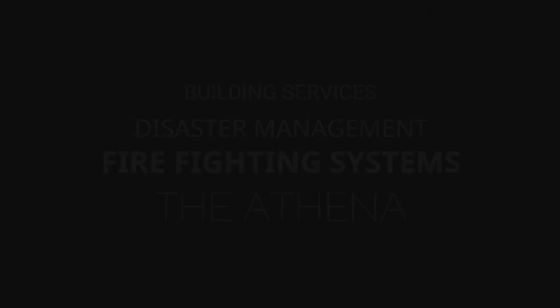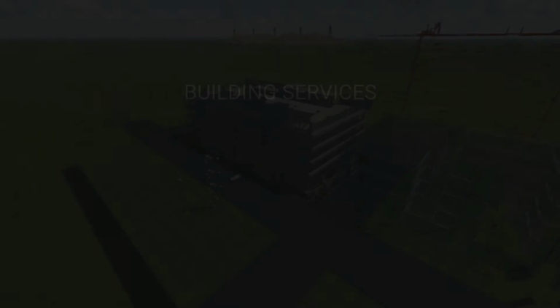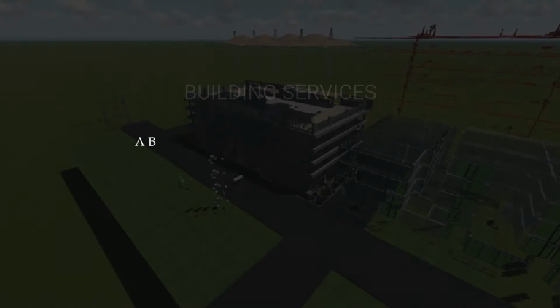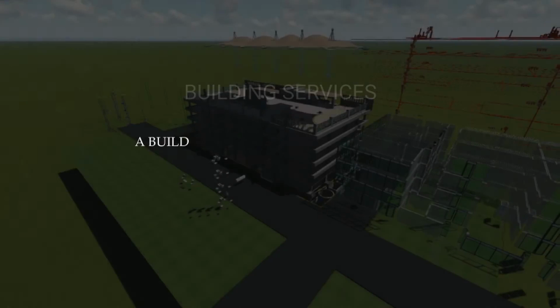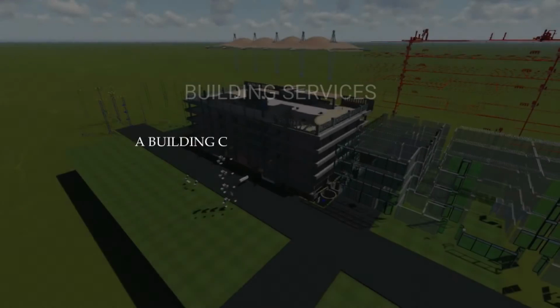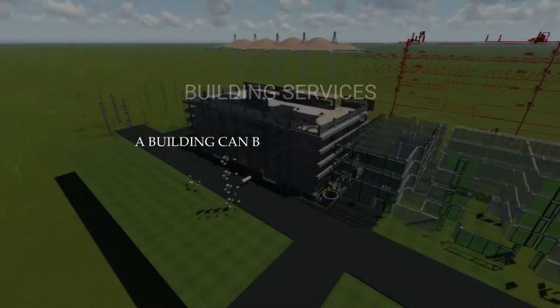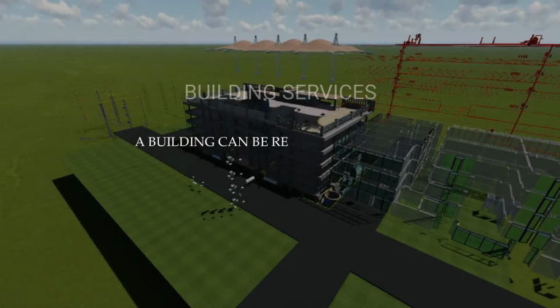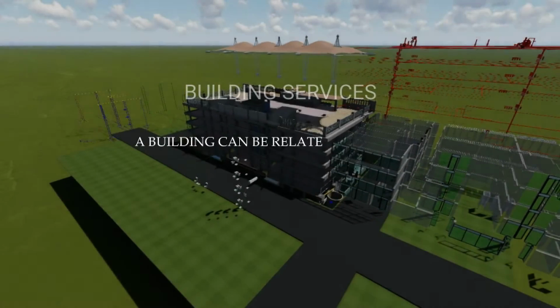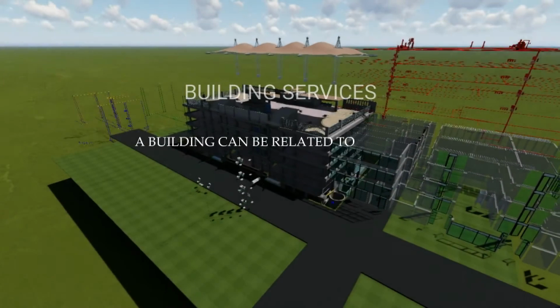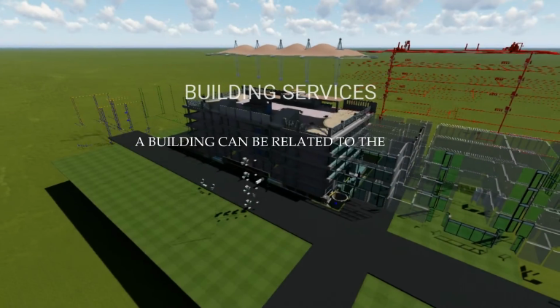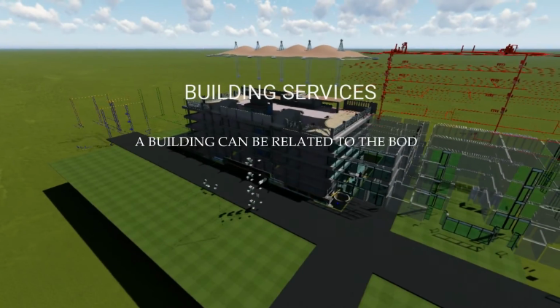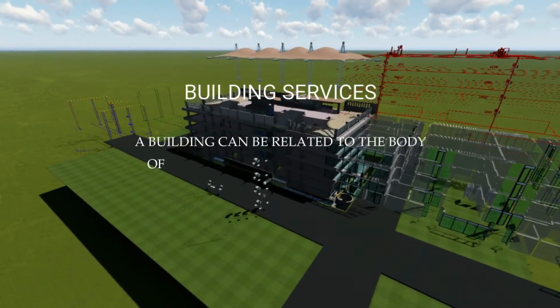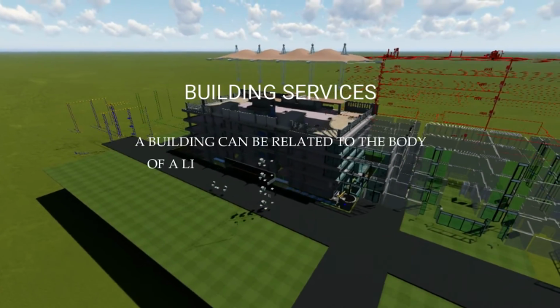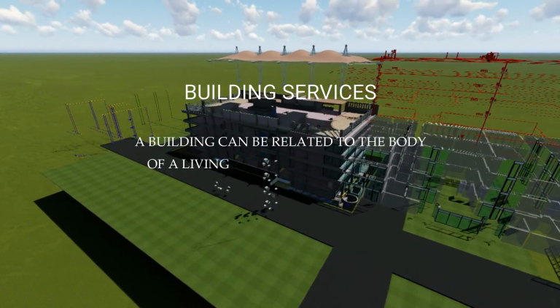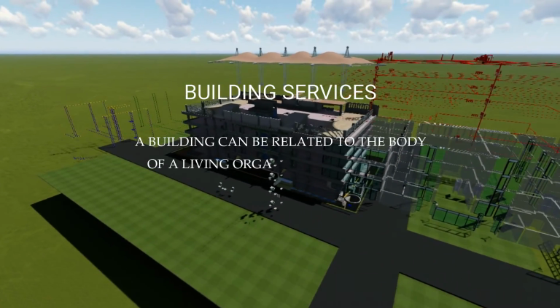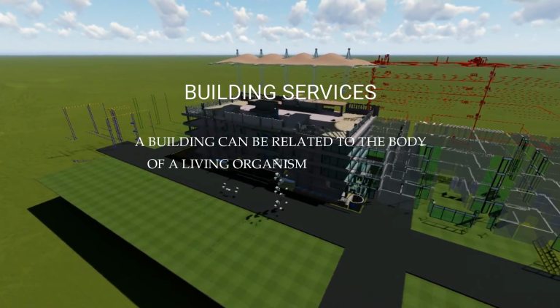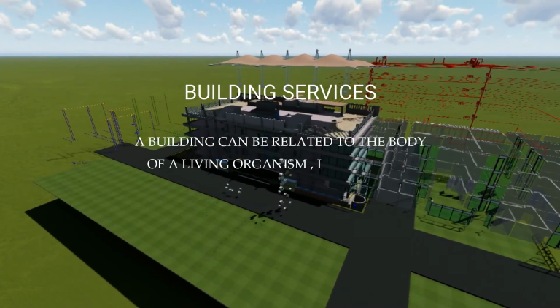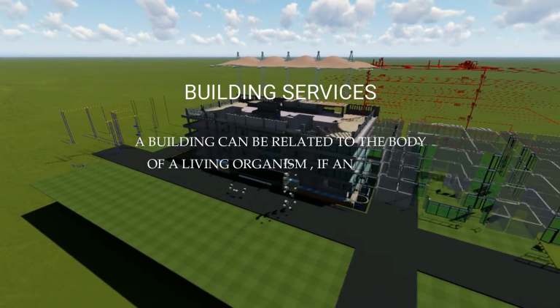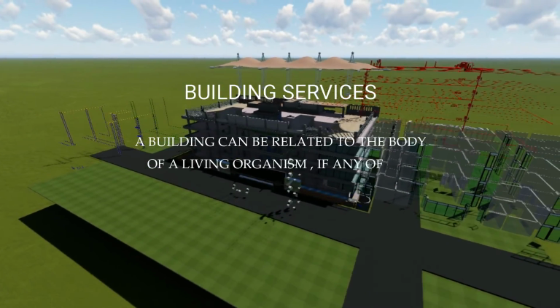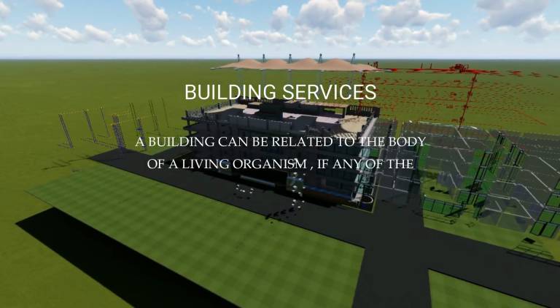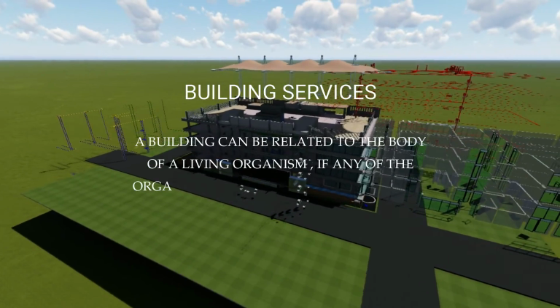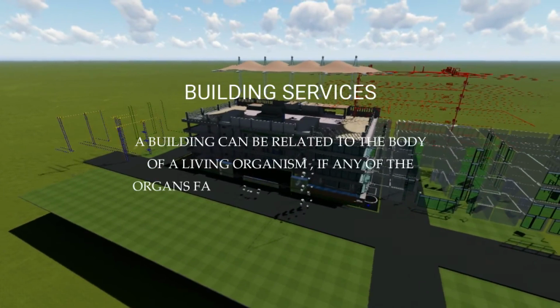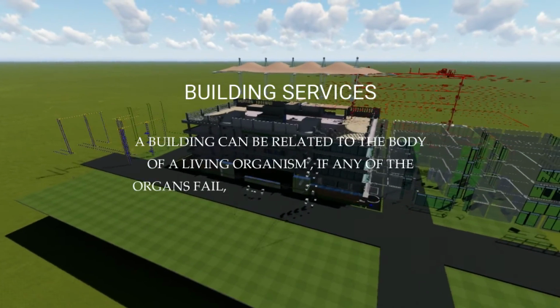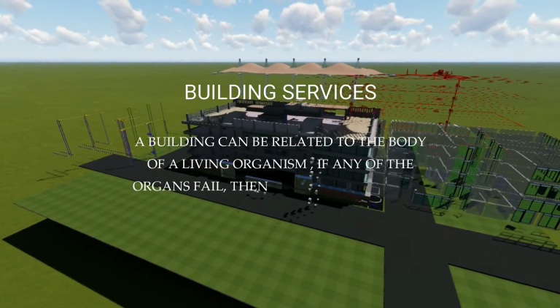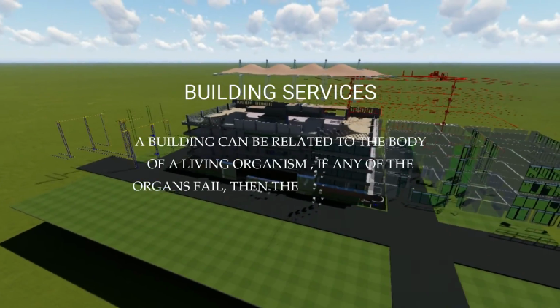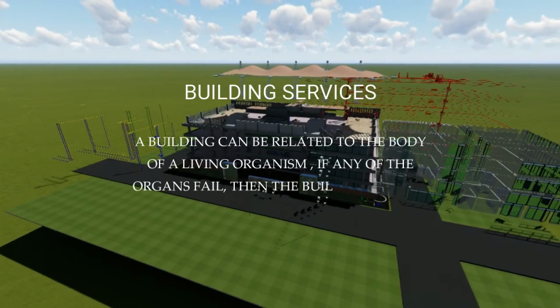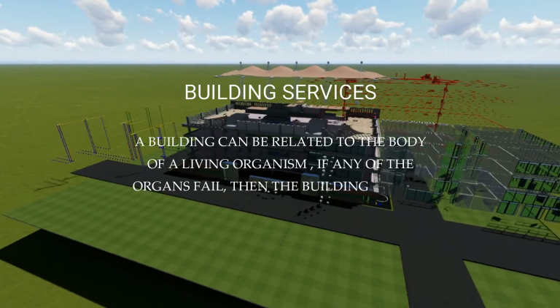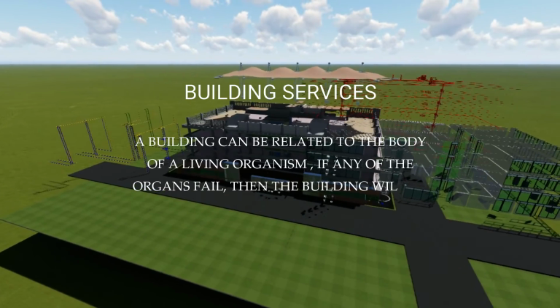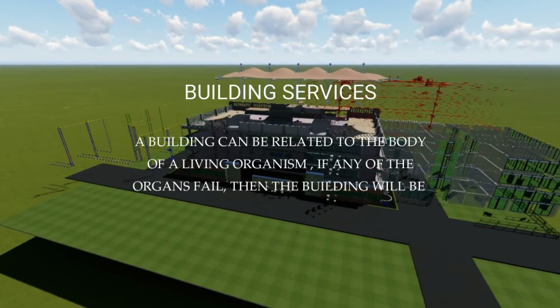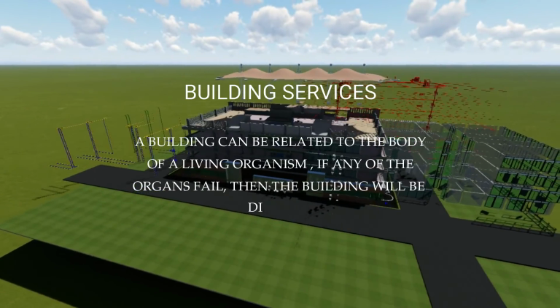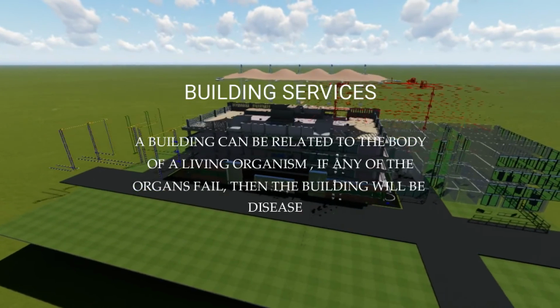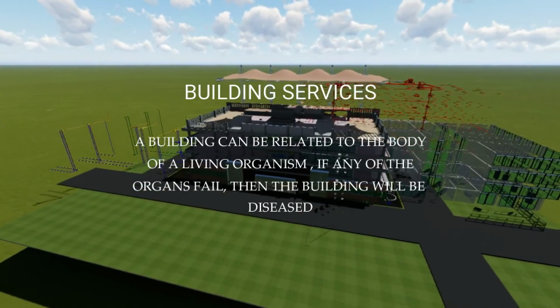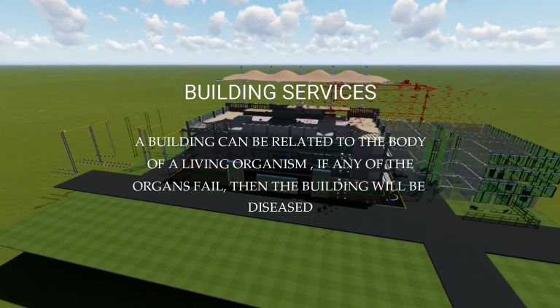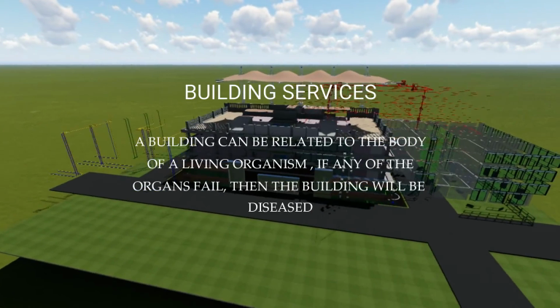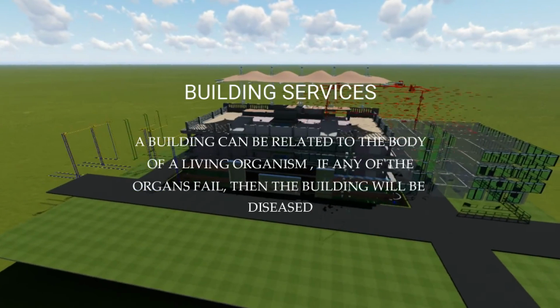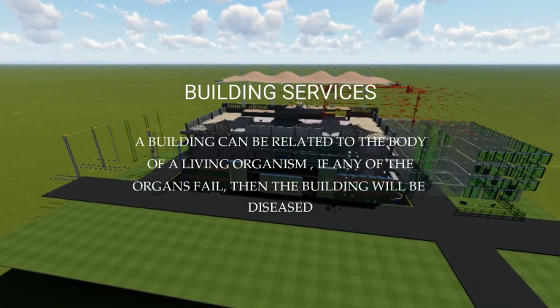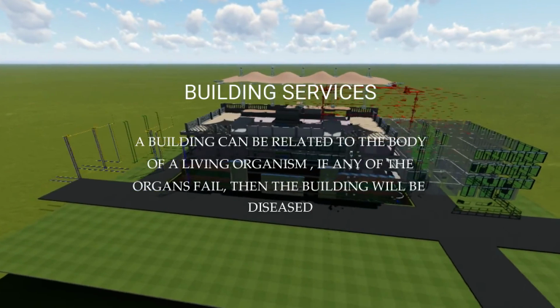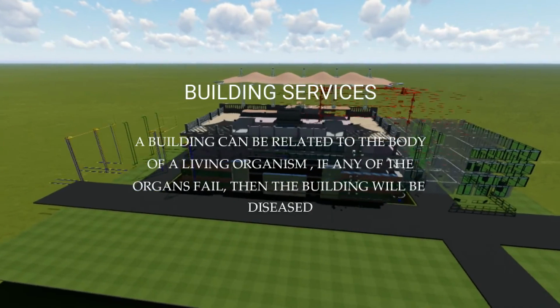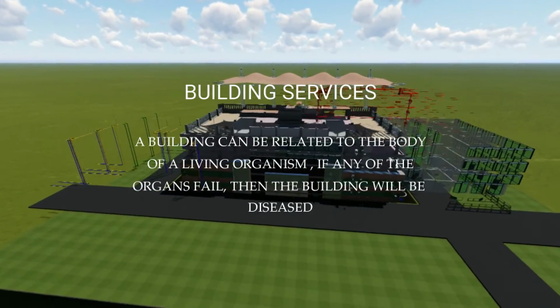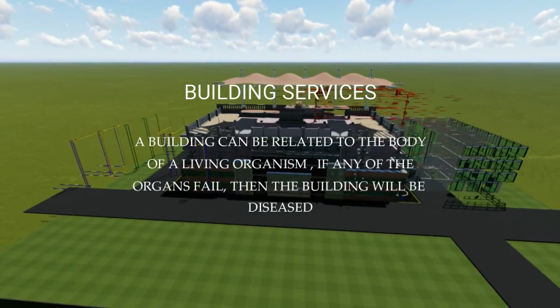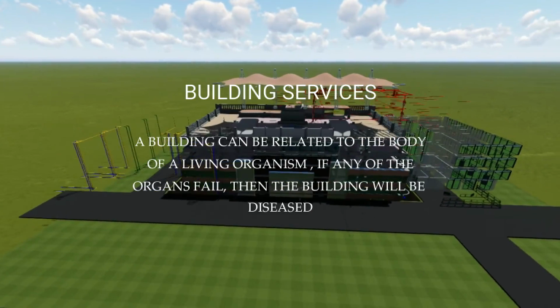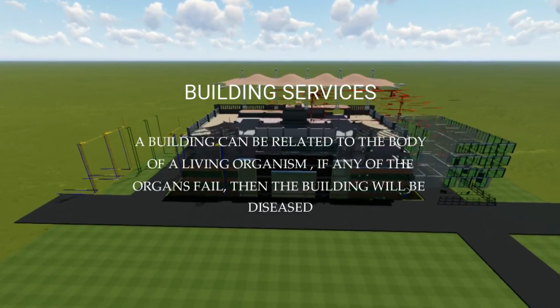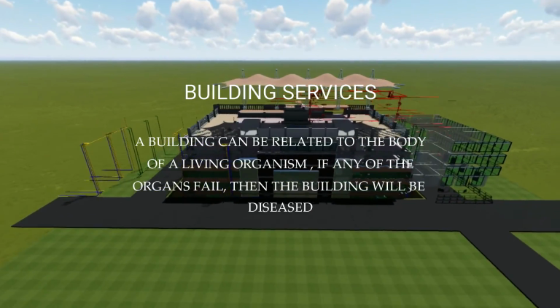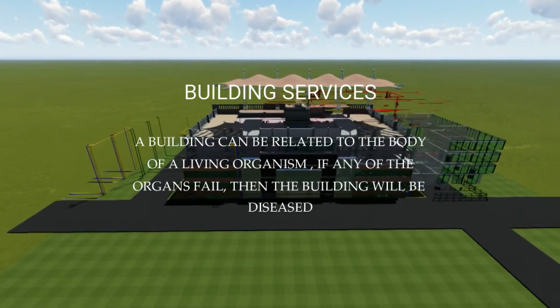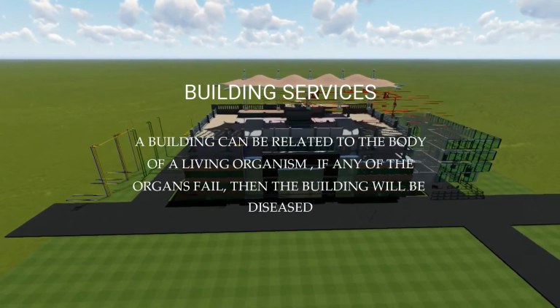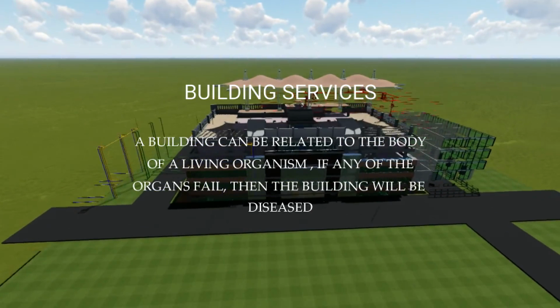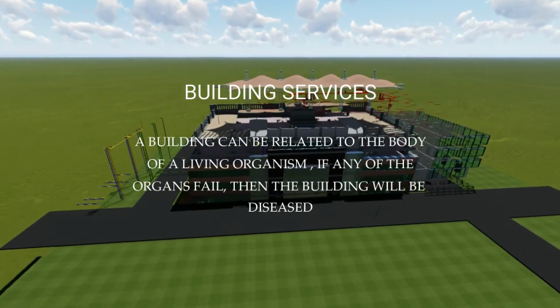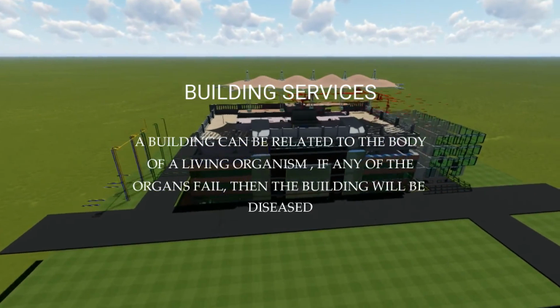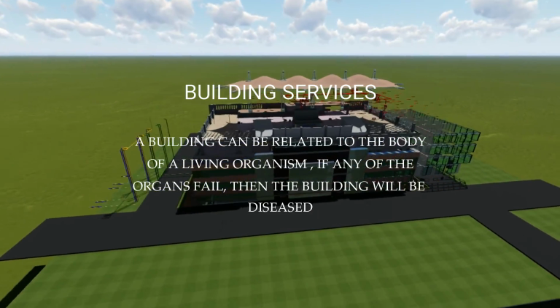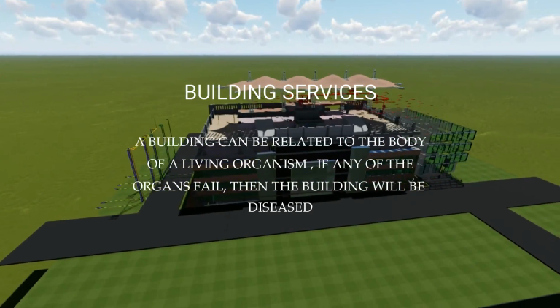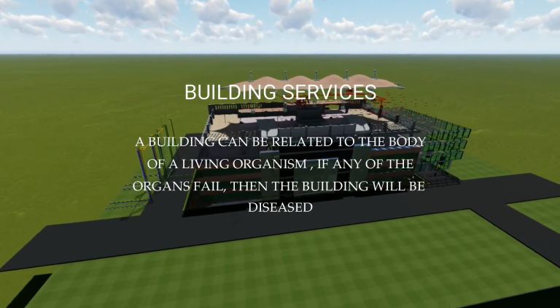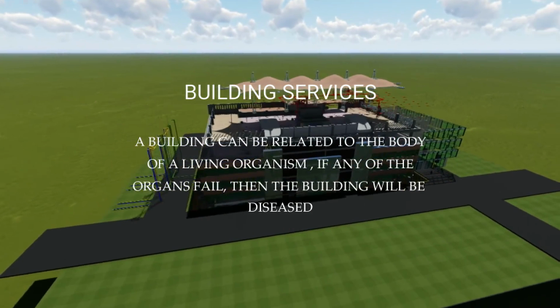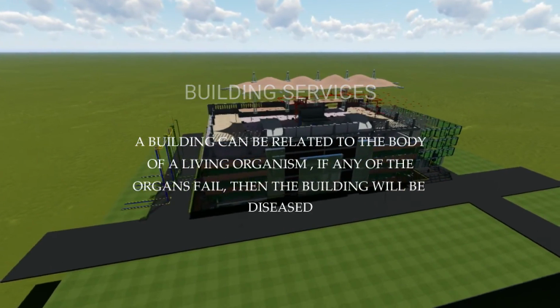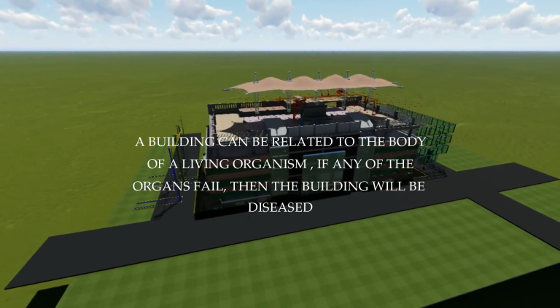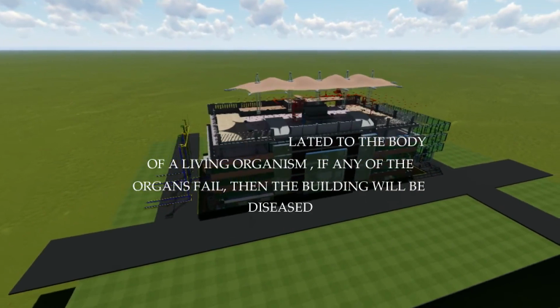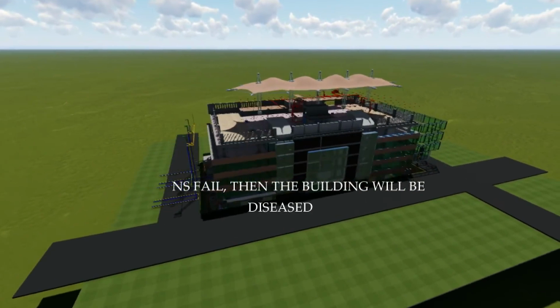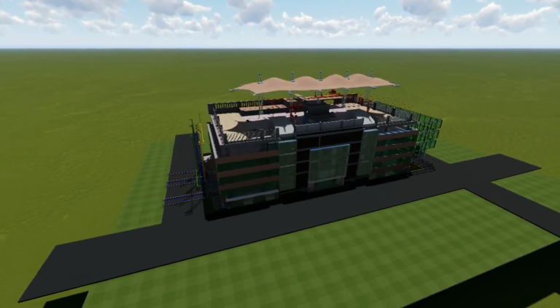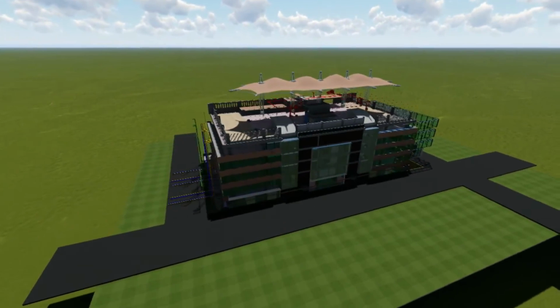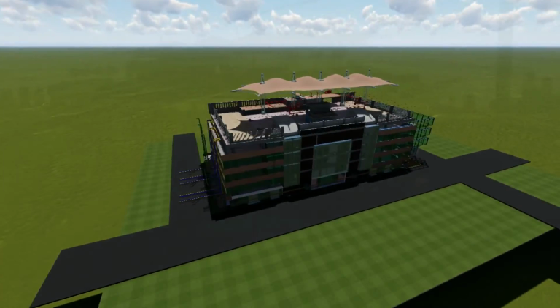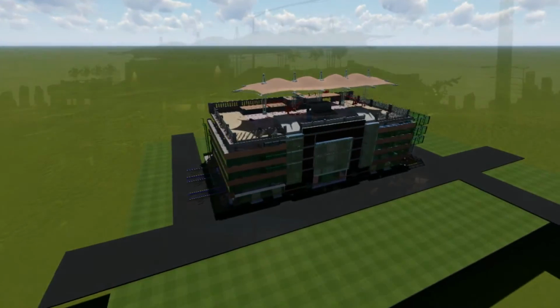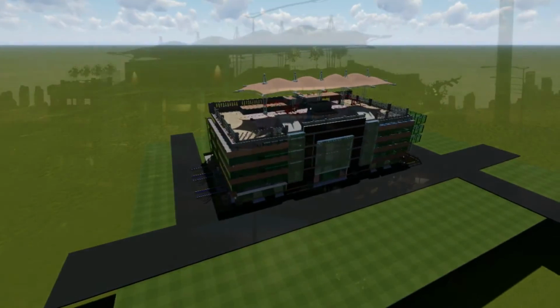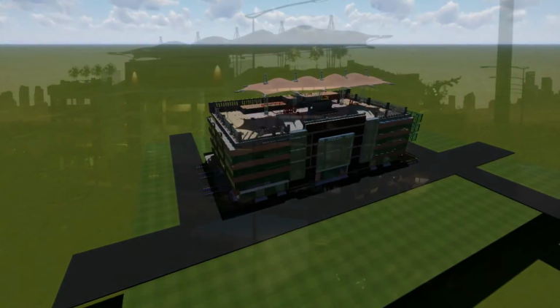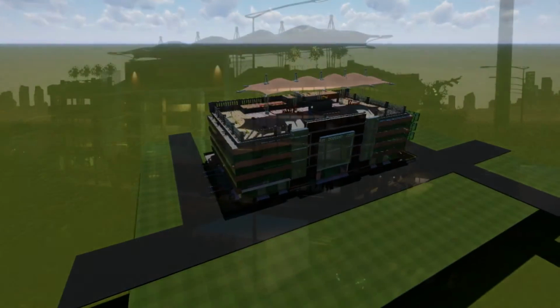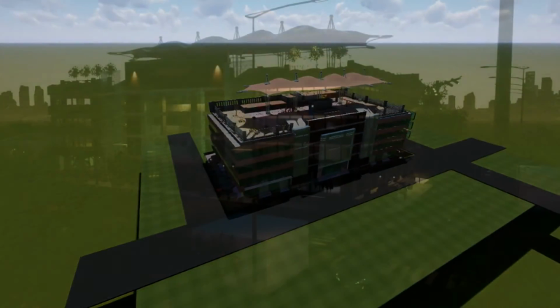A building can be related to the body of a living organism — if any of the organs fail, then the building will be diseased.